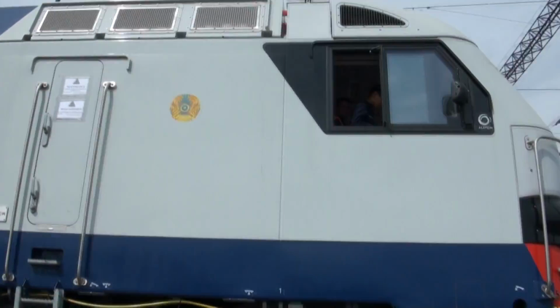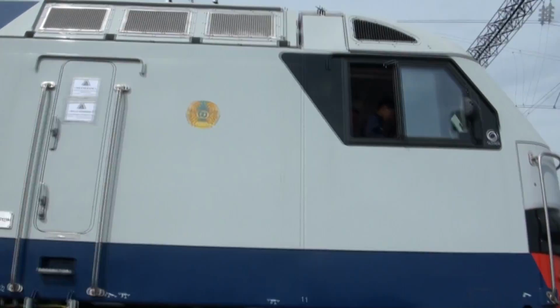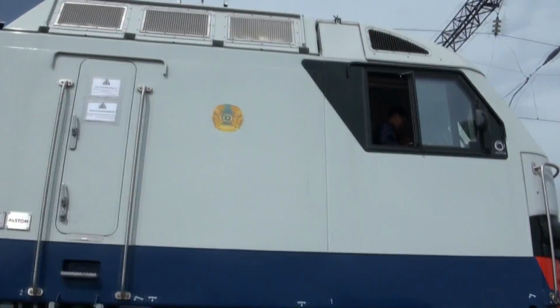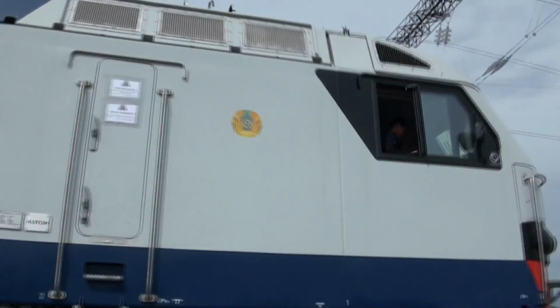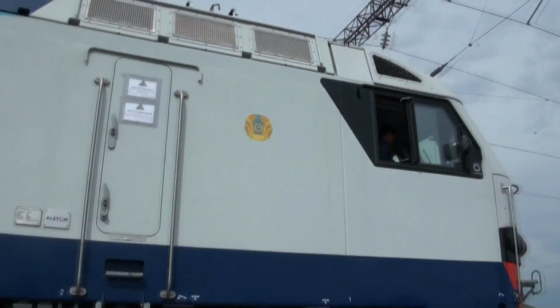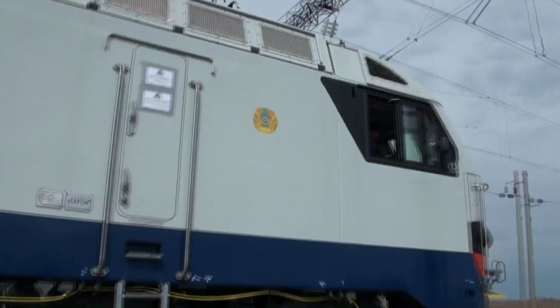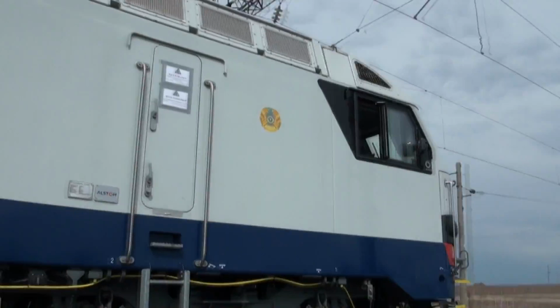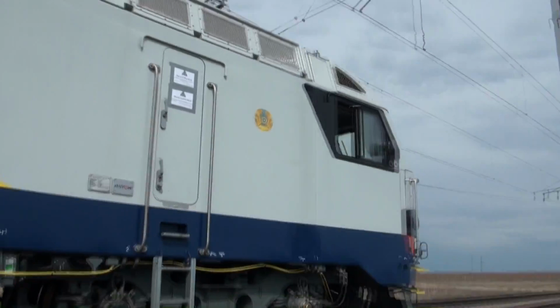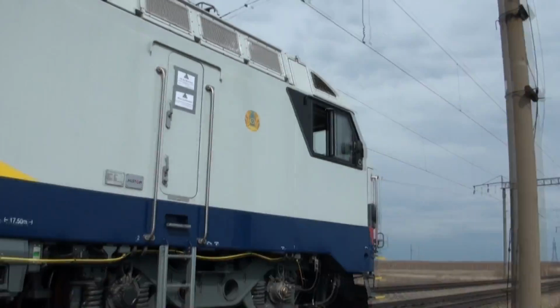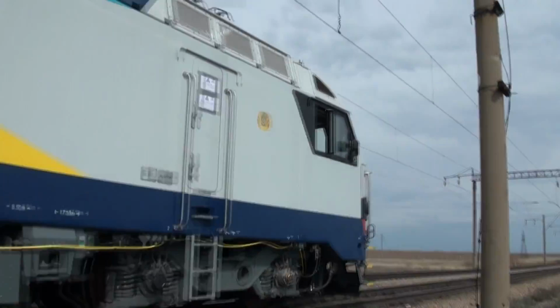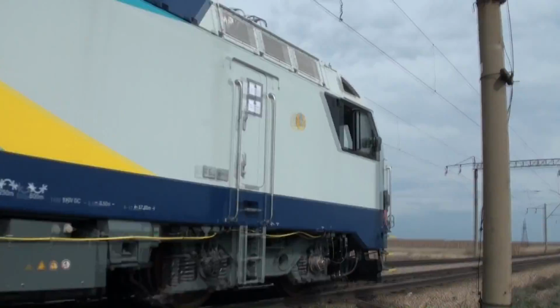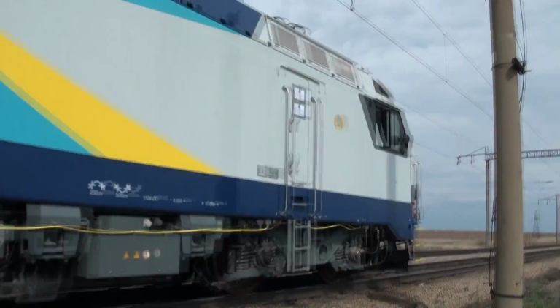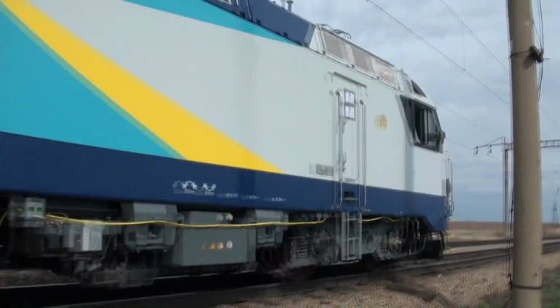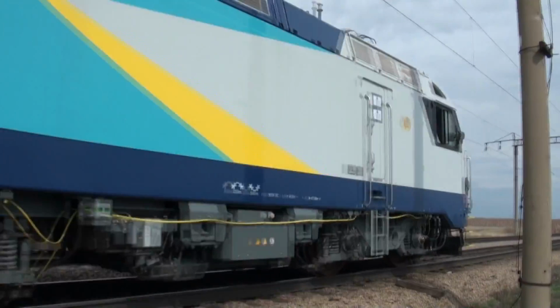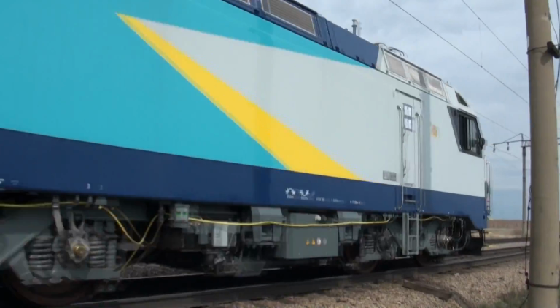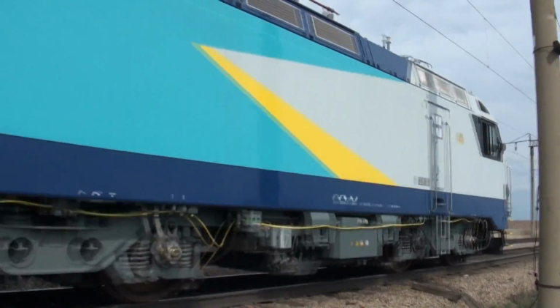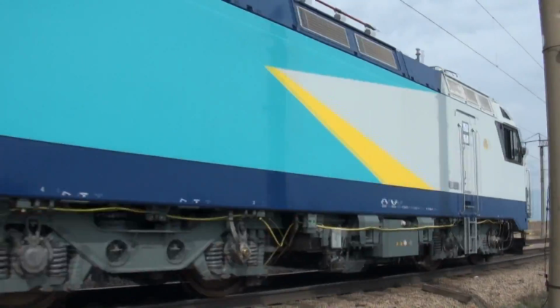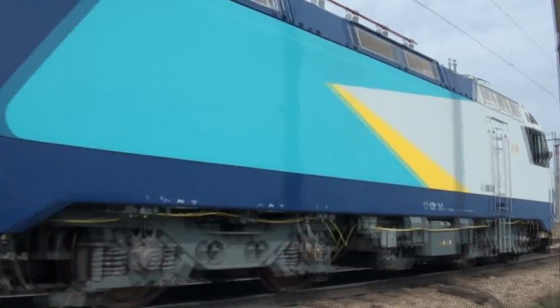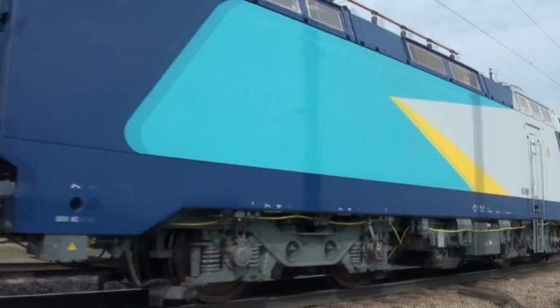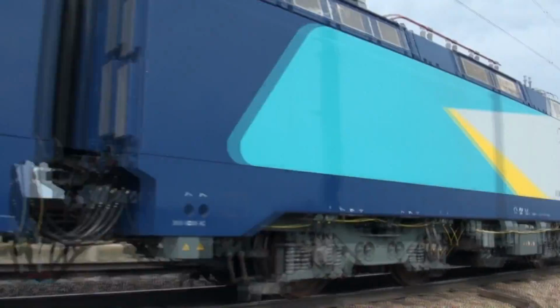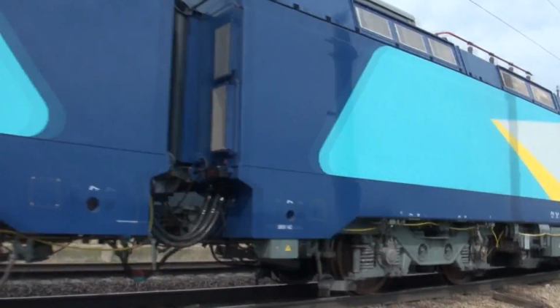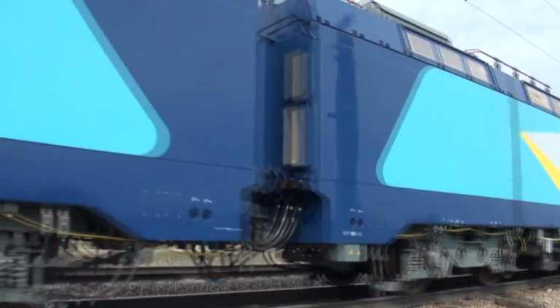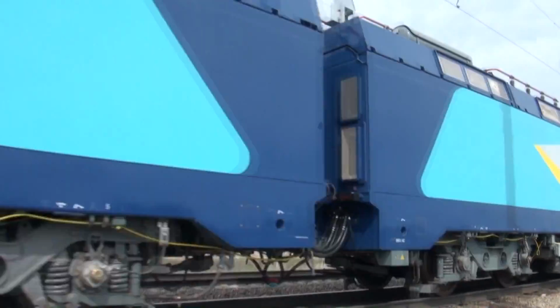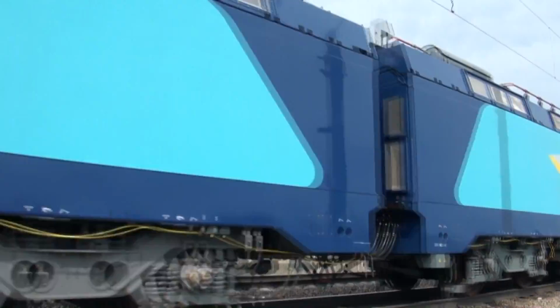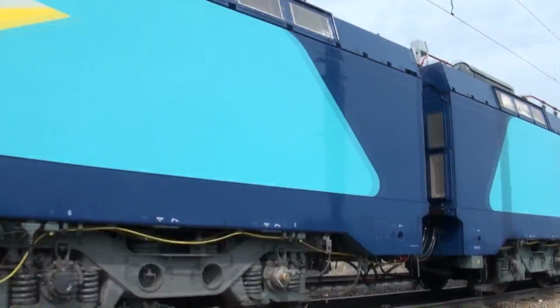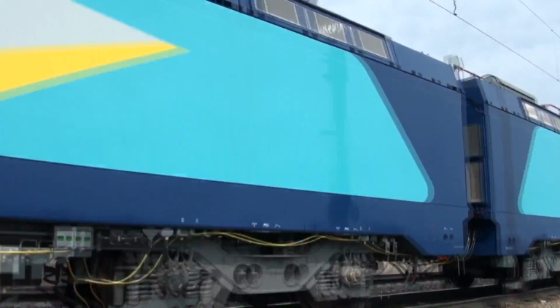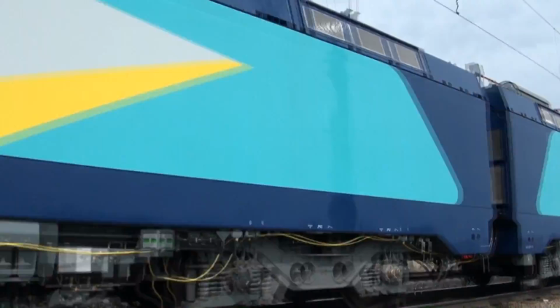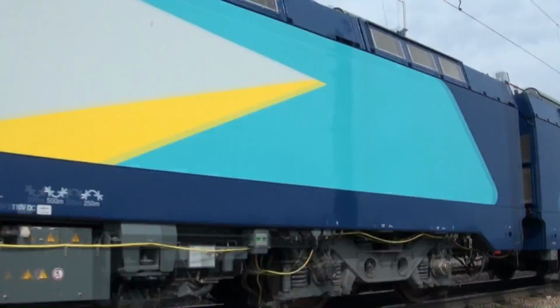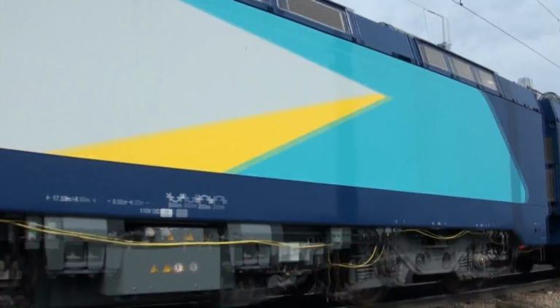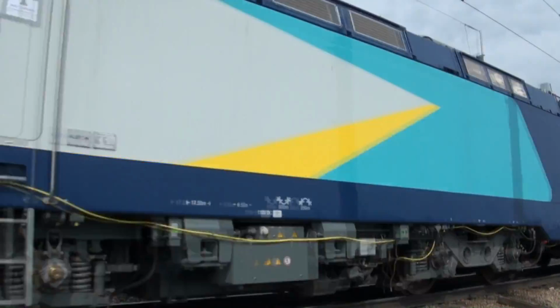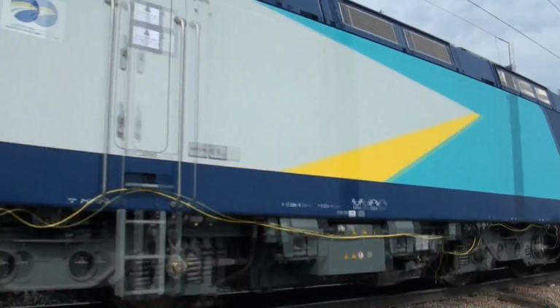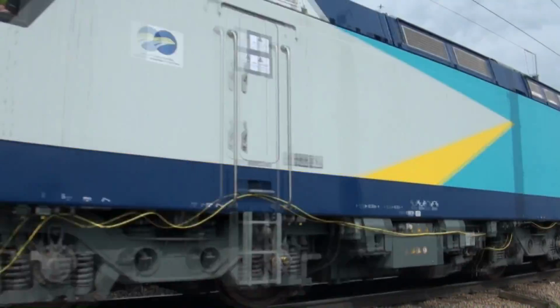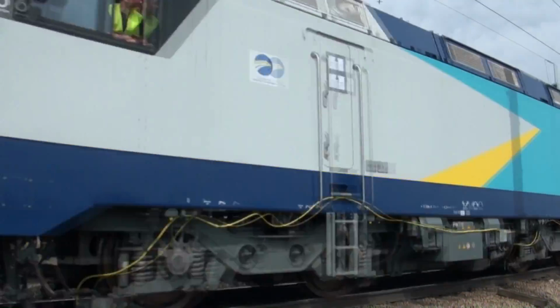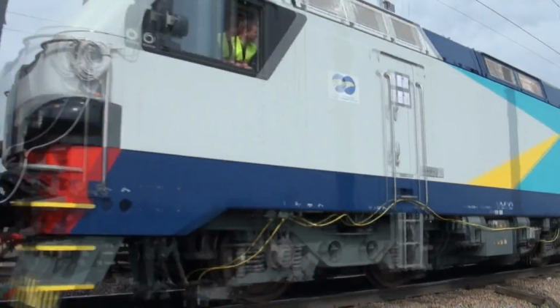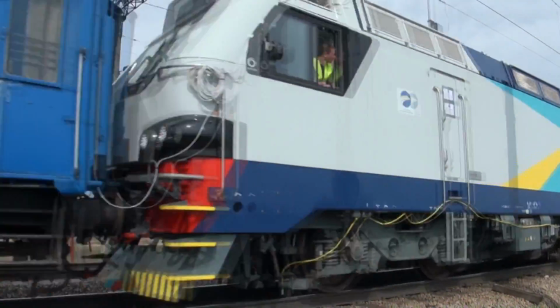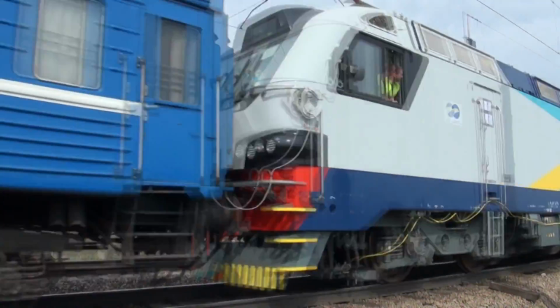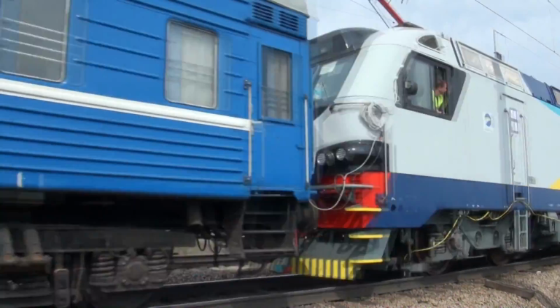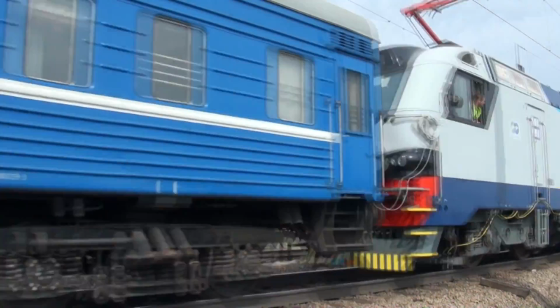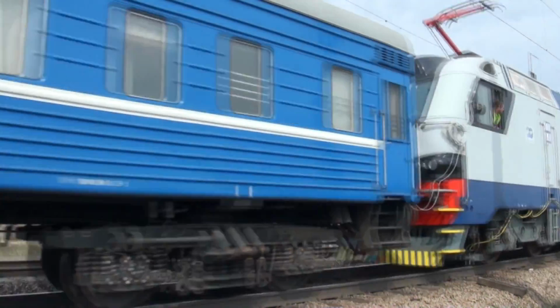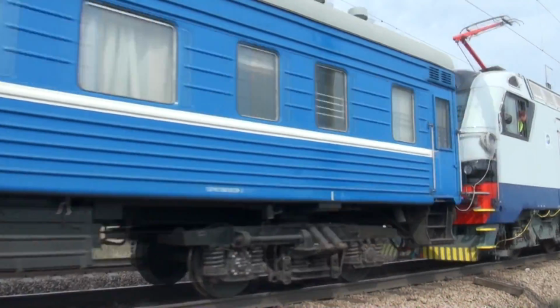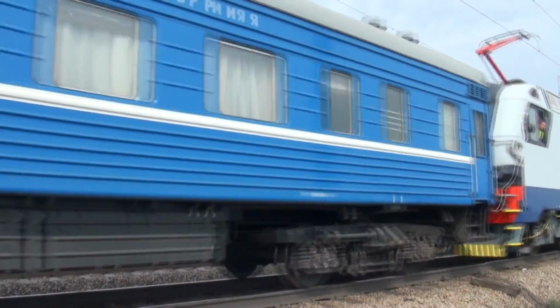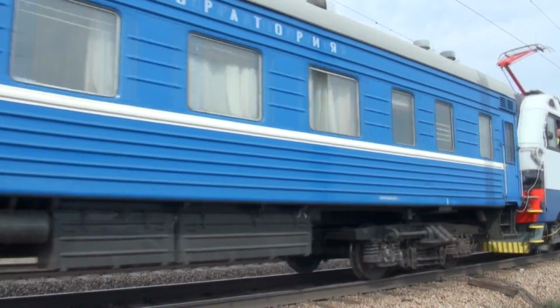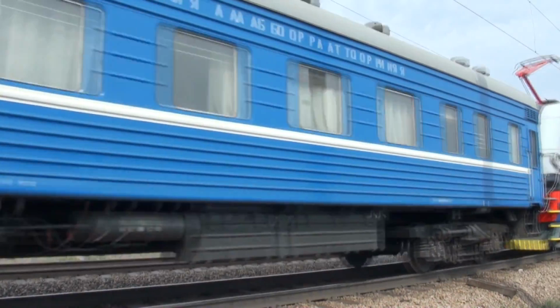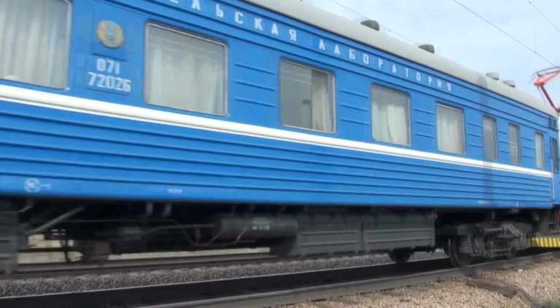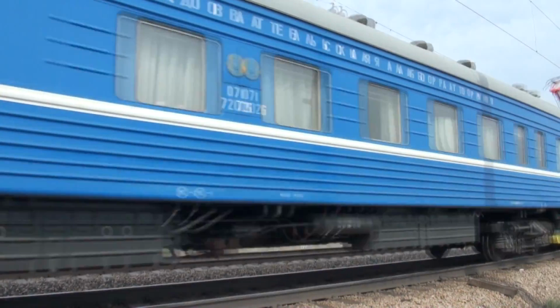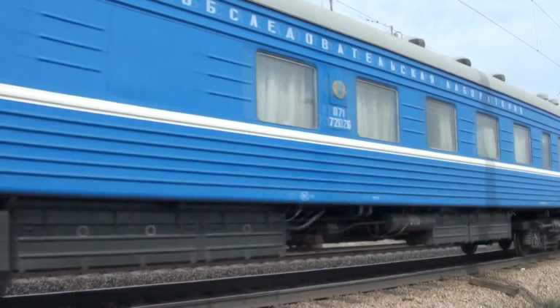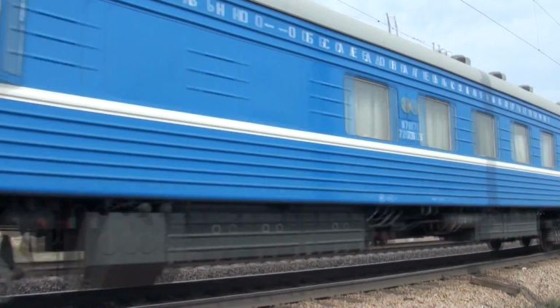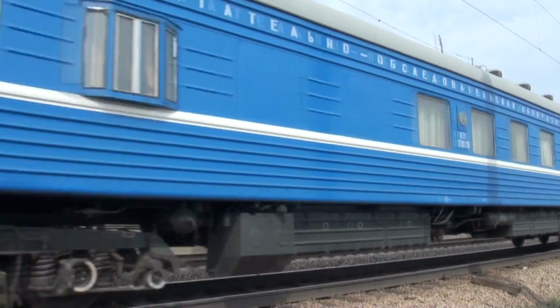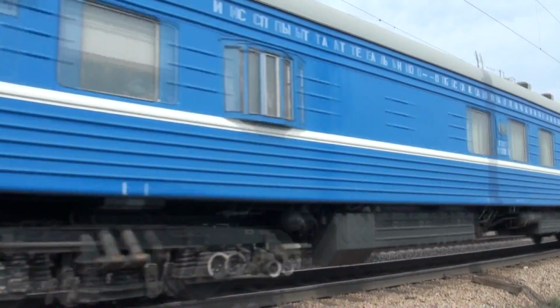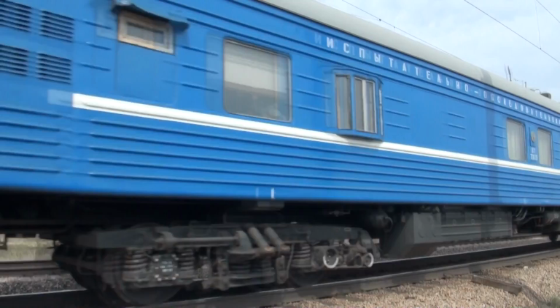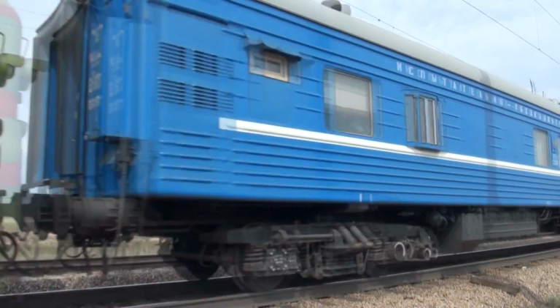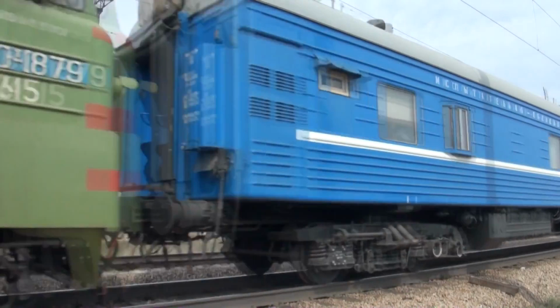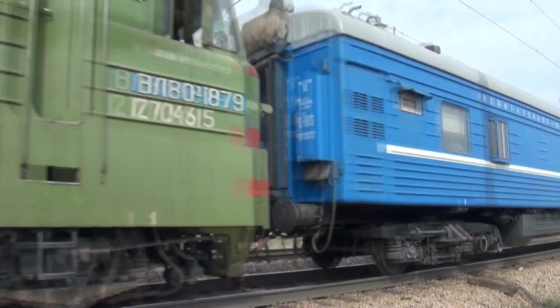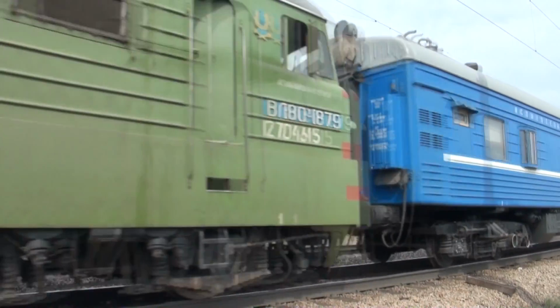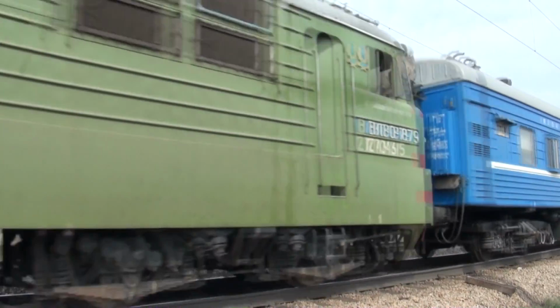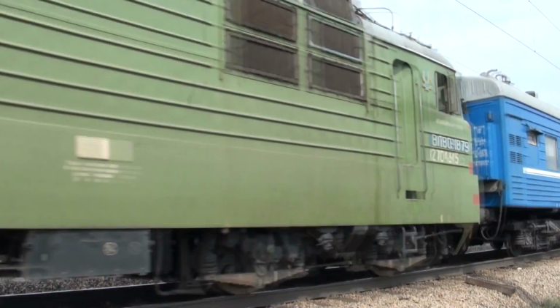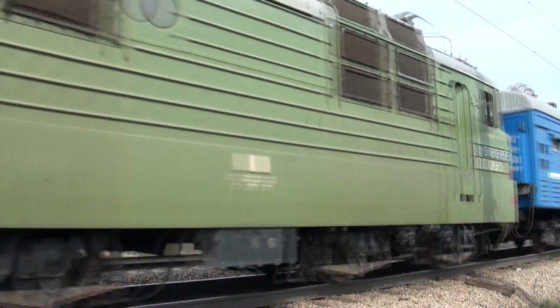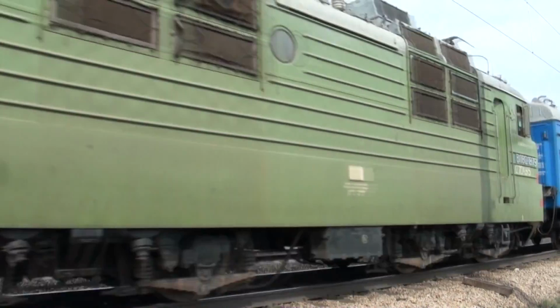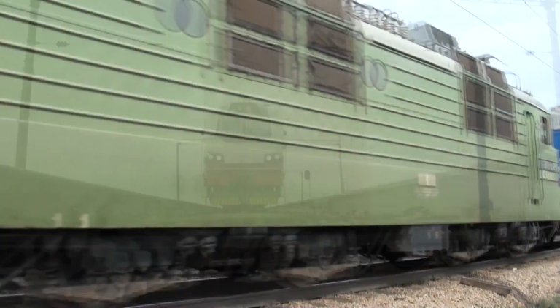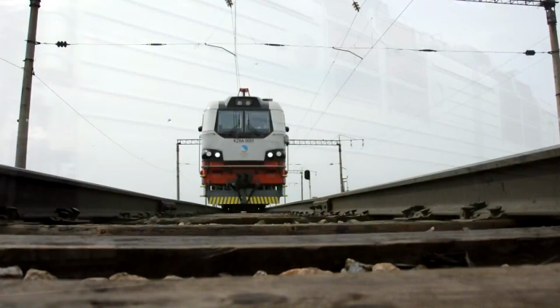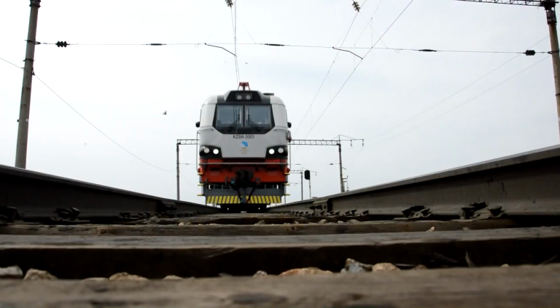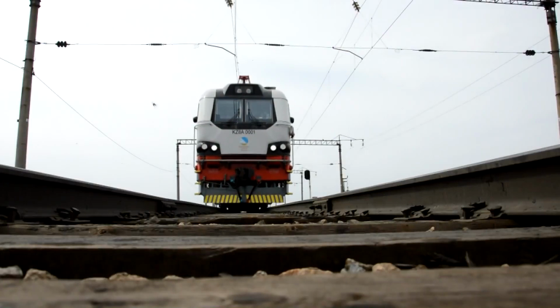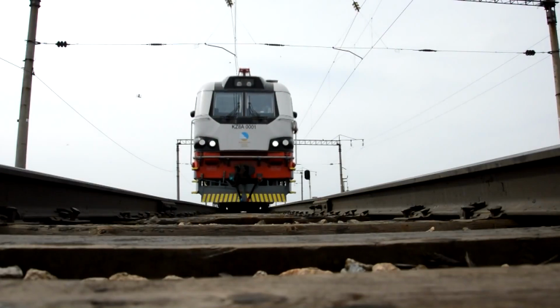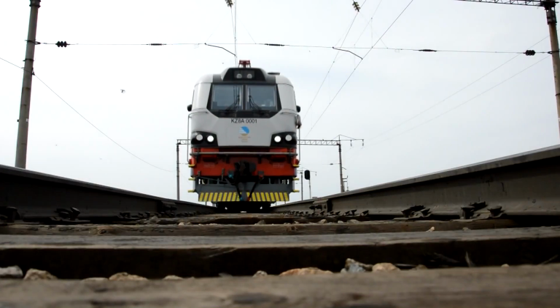The field testing setup includes a prototype of KZ-8A, a laboratory car, and a backup locomotive VL-80.